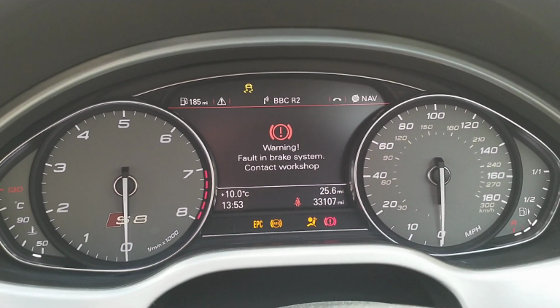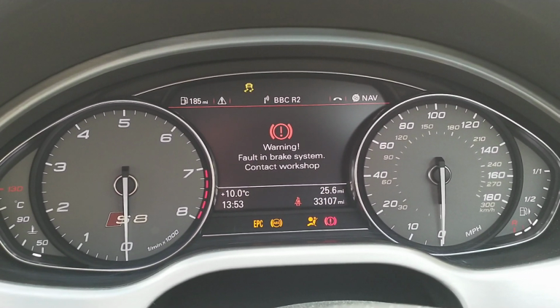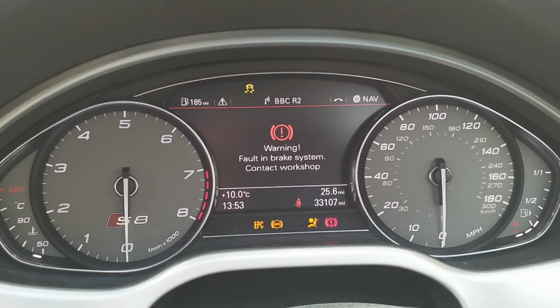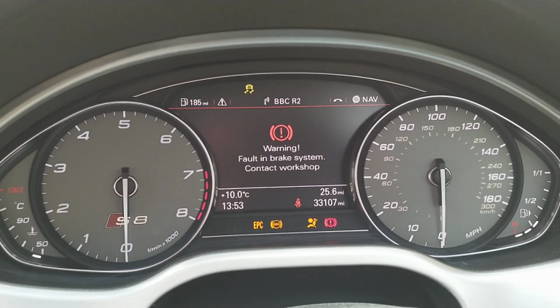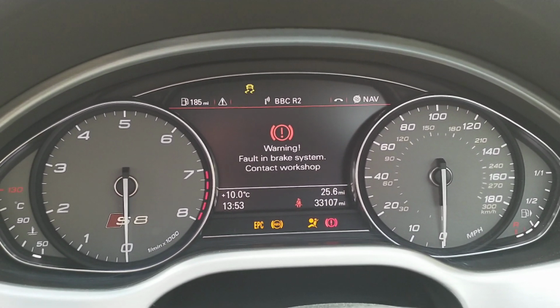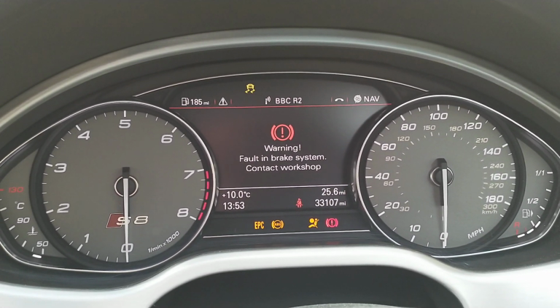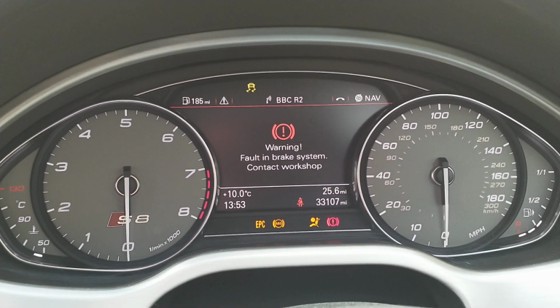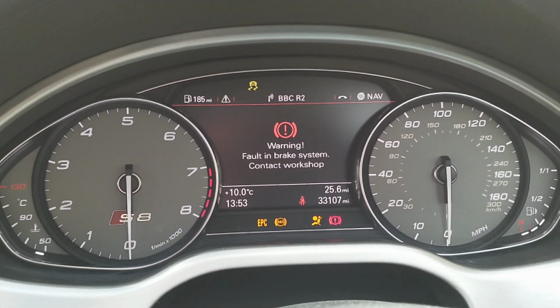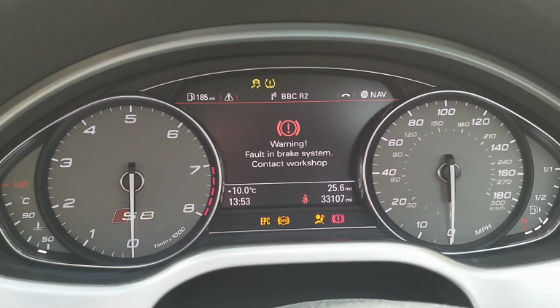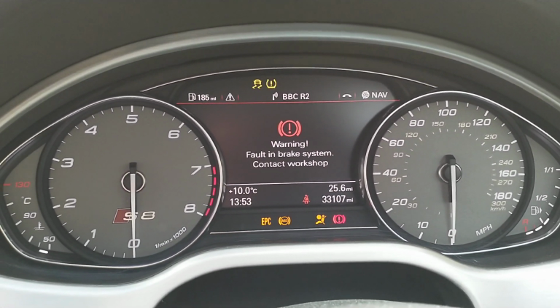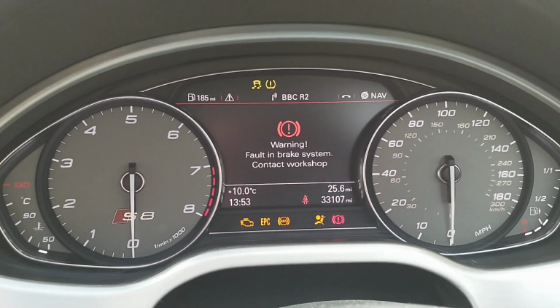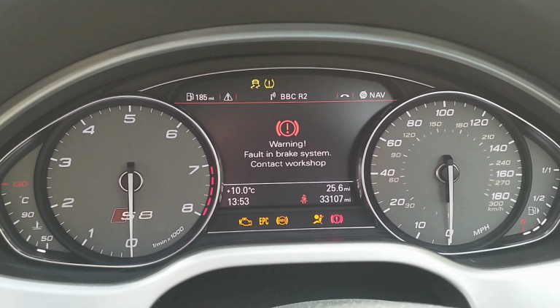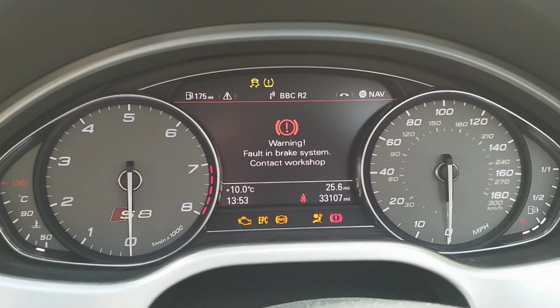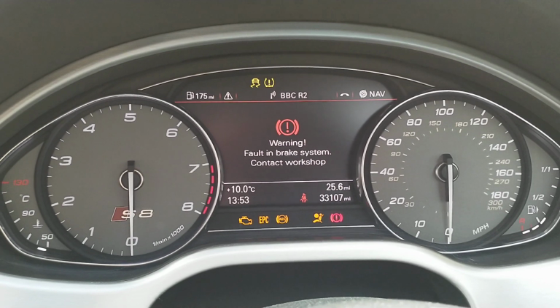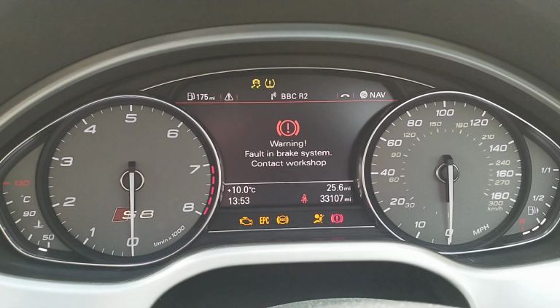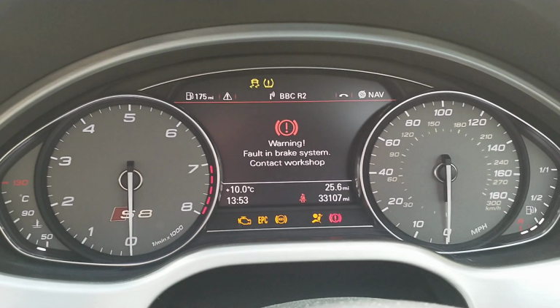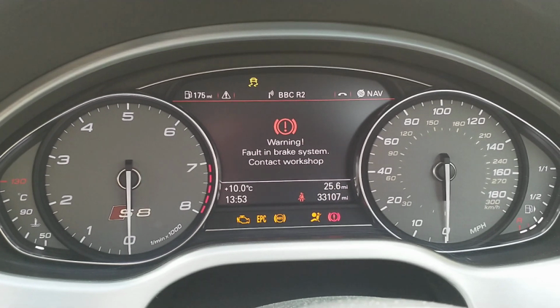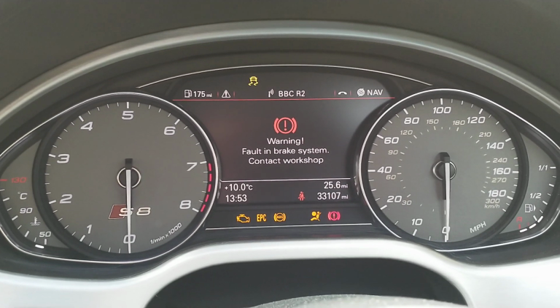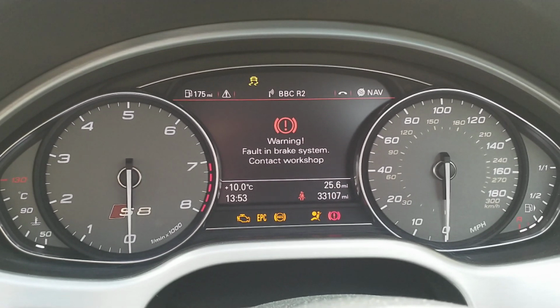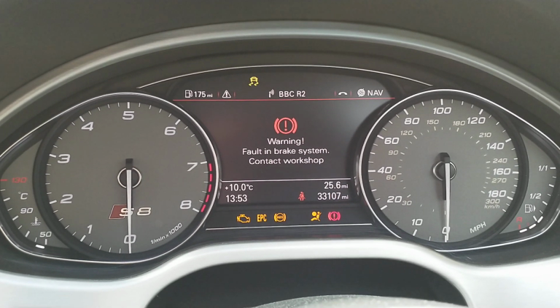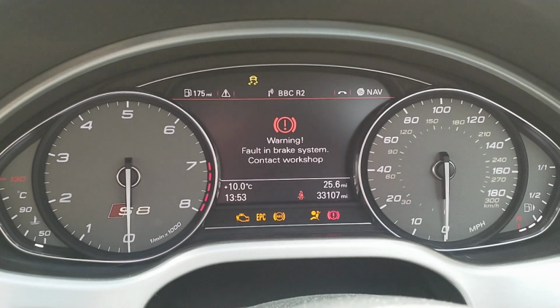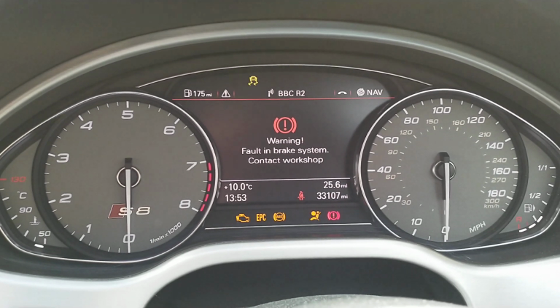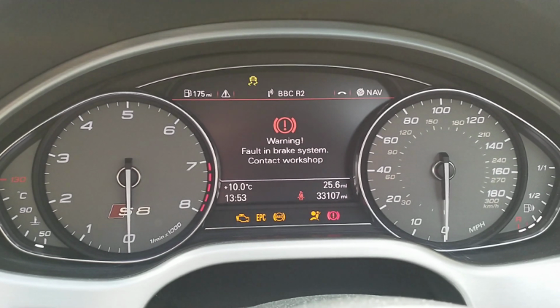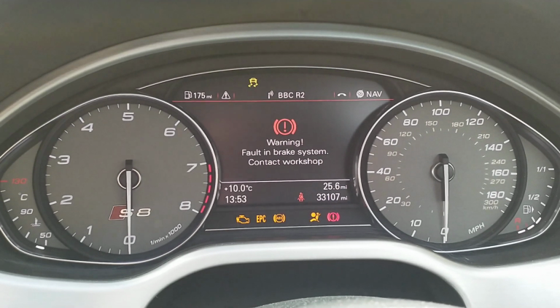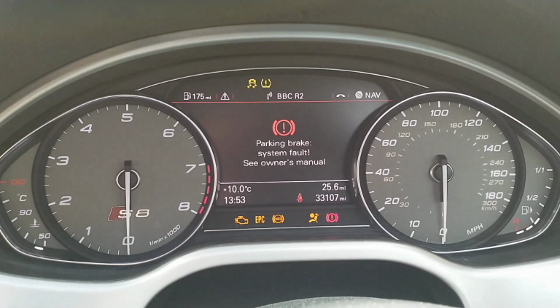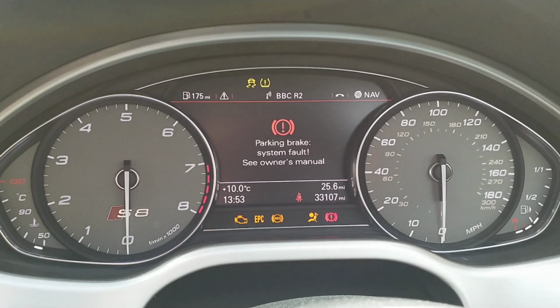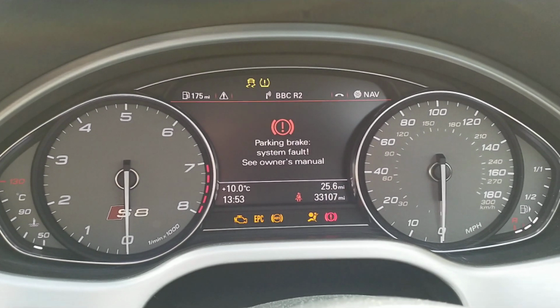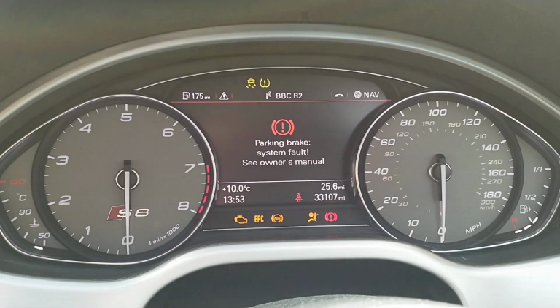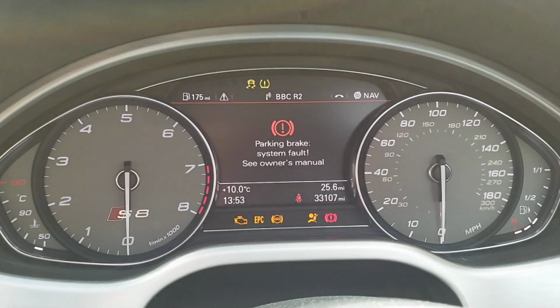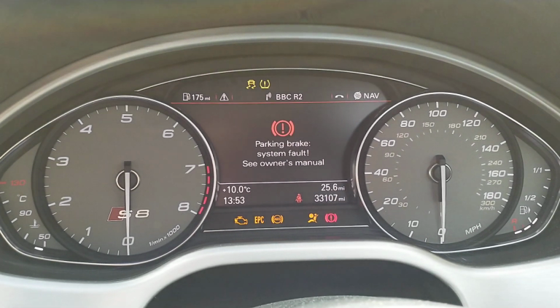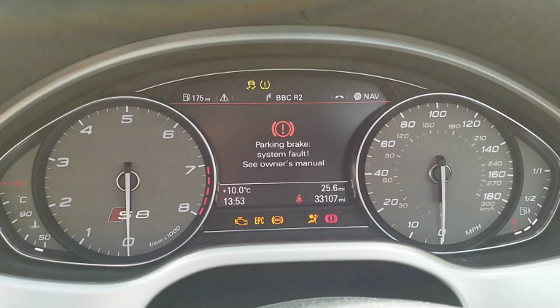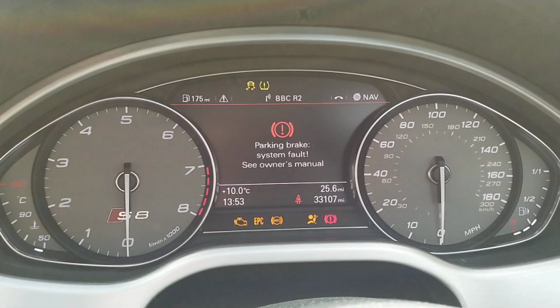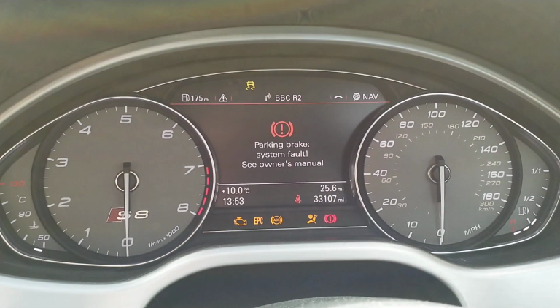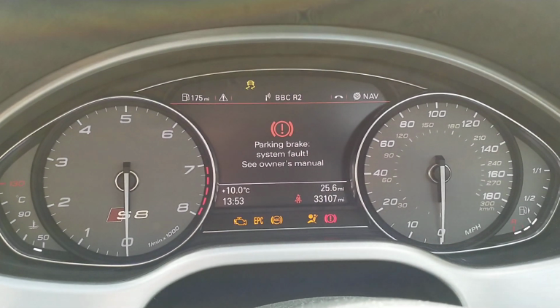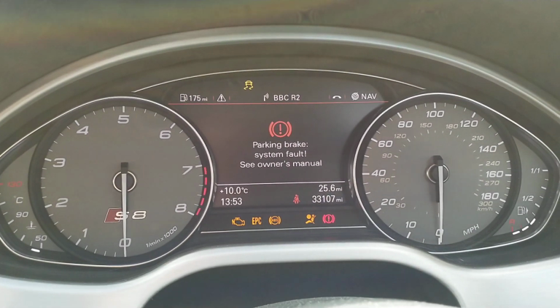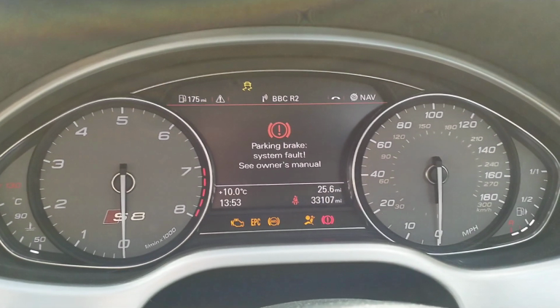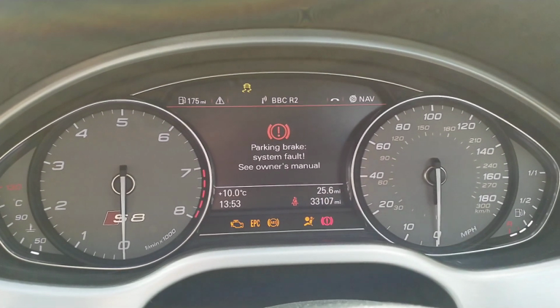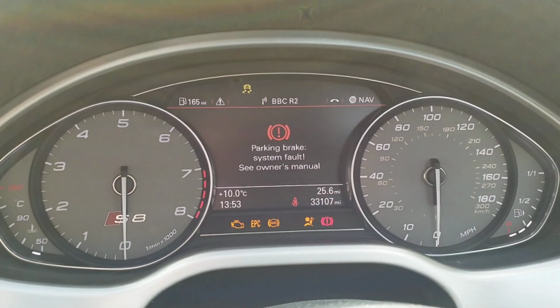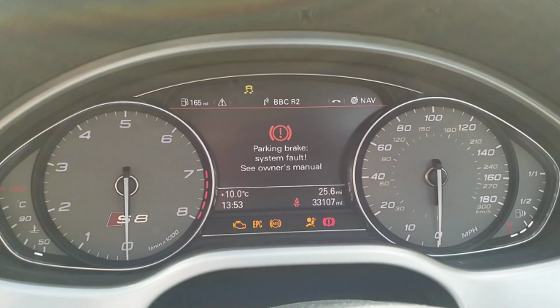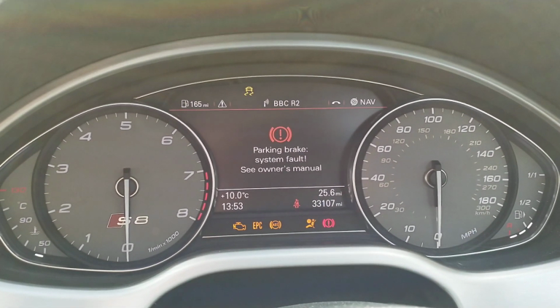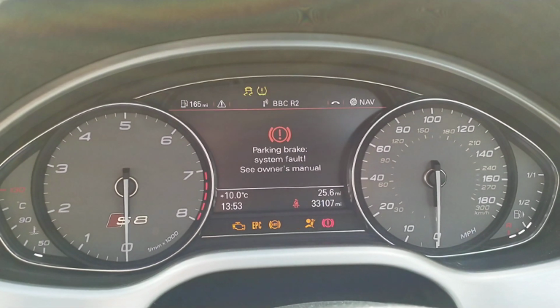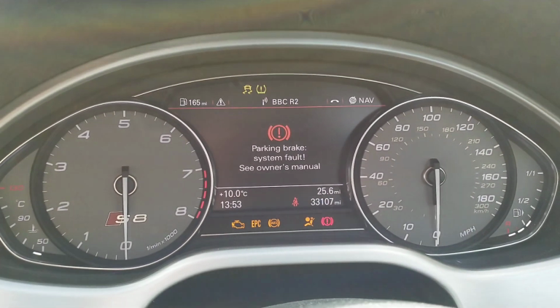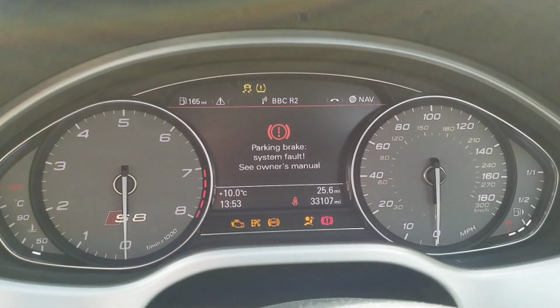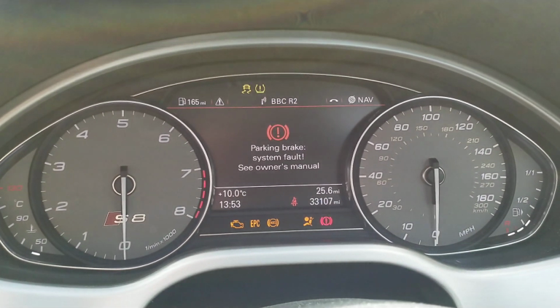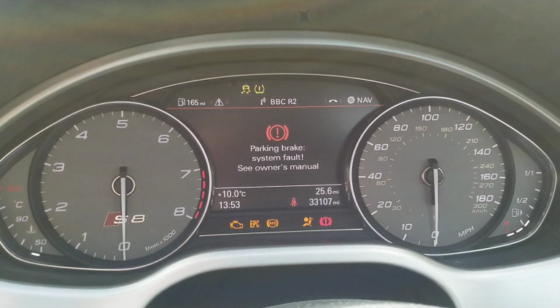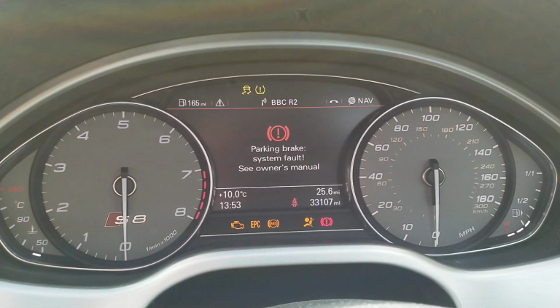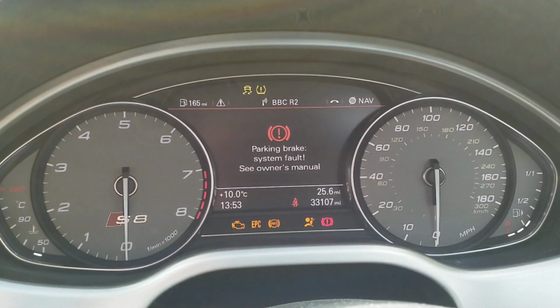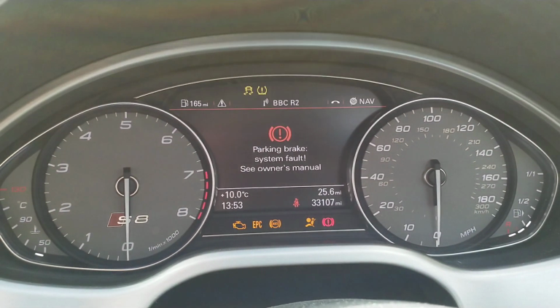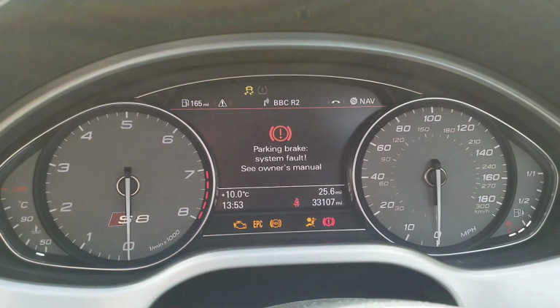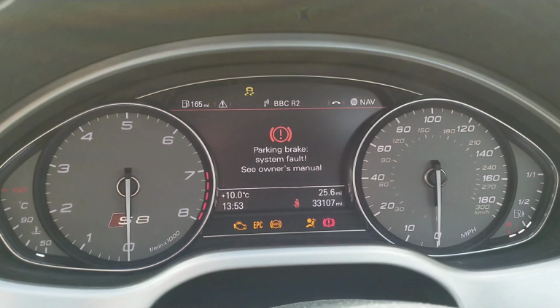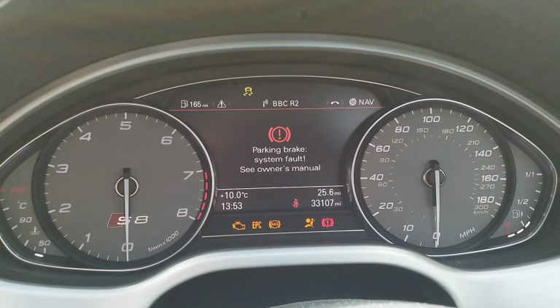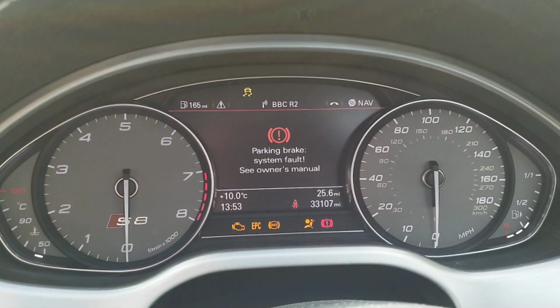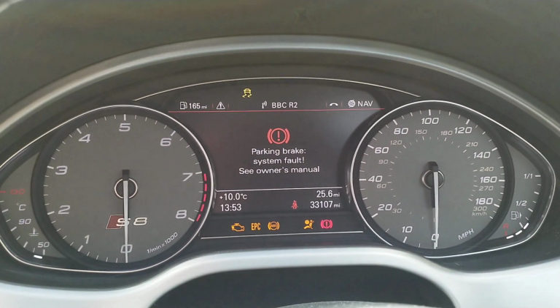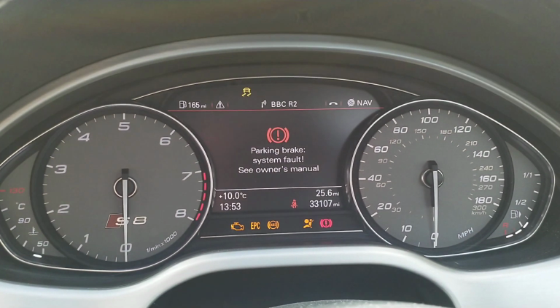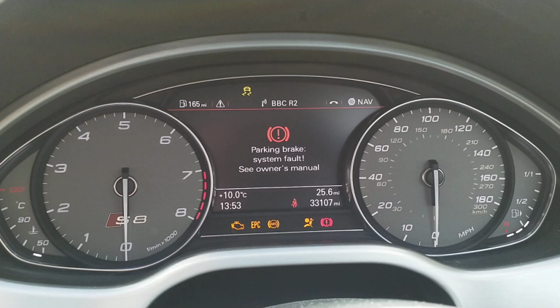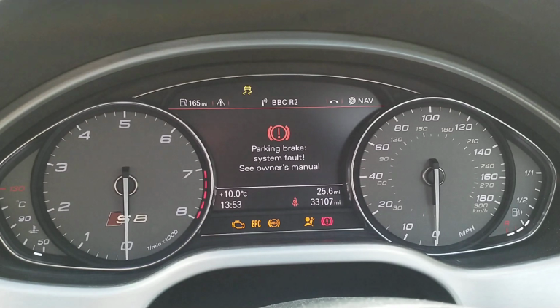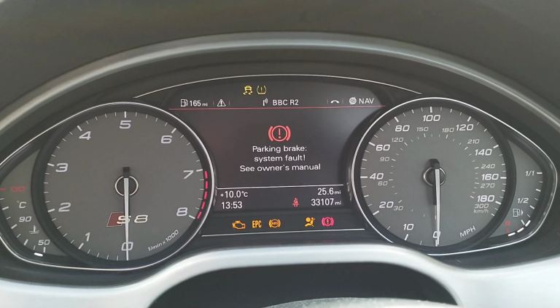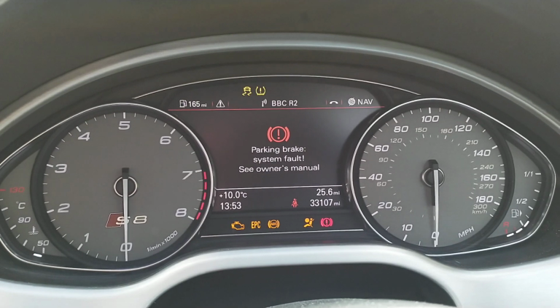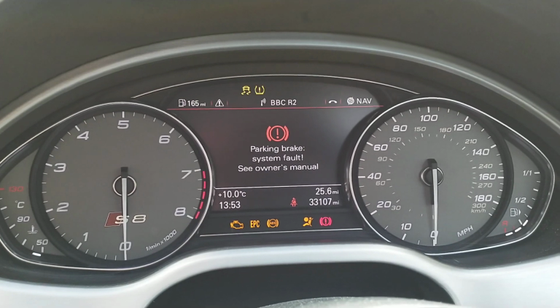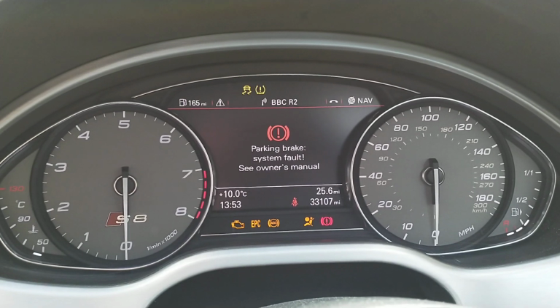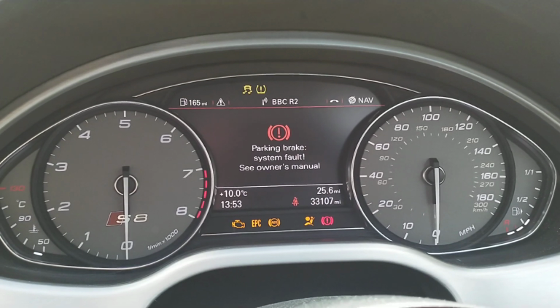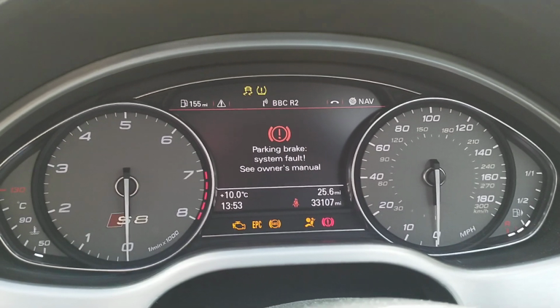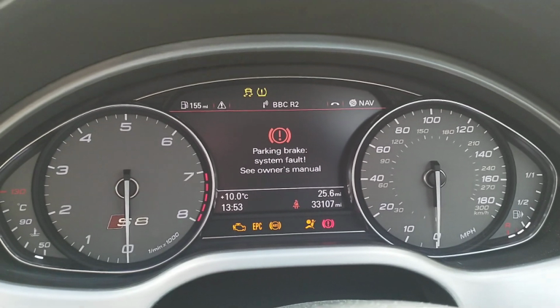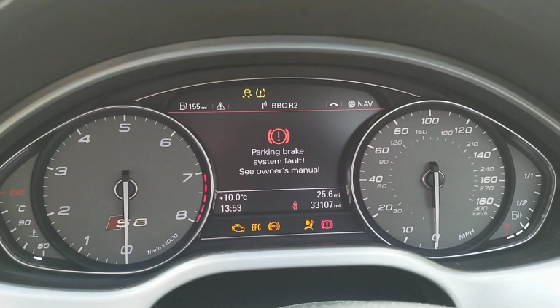When you flash an engine control unit, all the other modules get upset because they can't see the engine control unit. This is all completely normal.